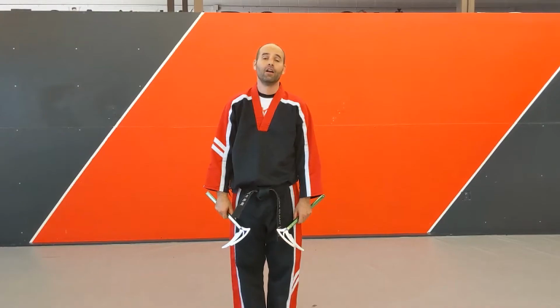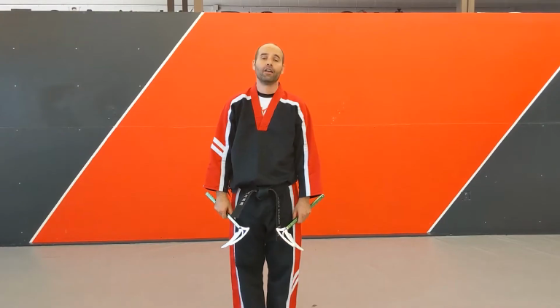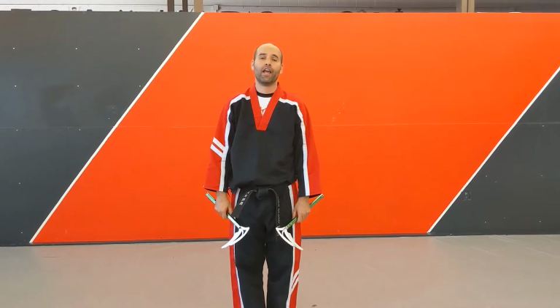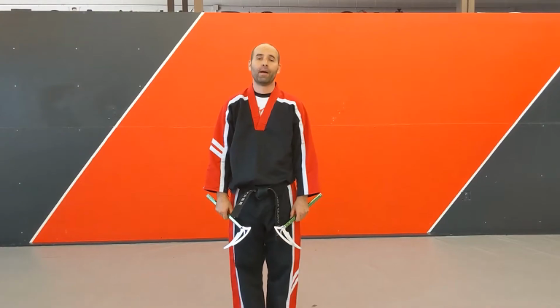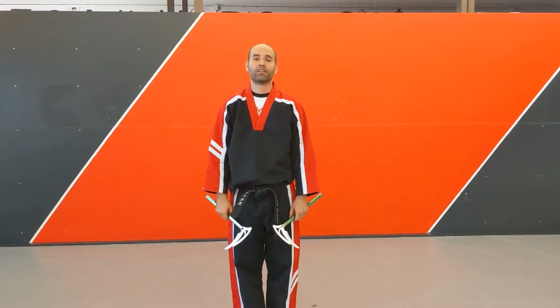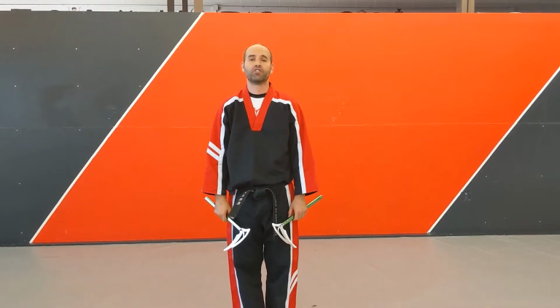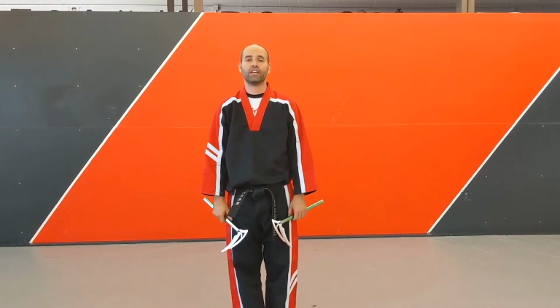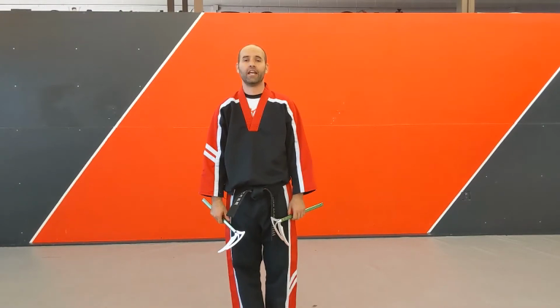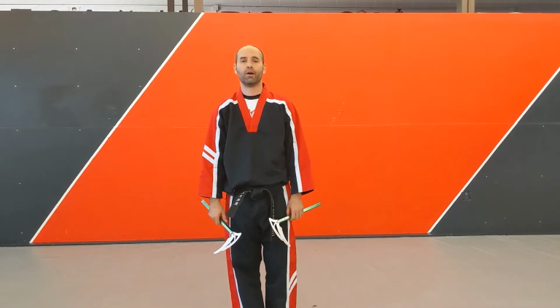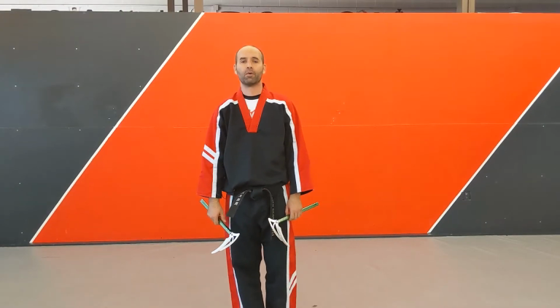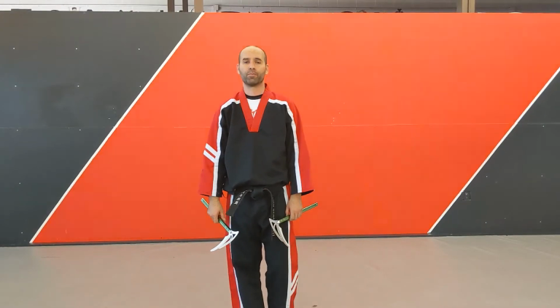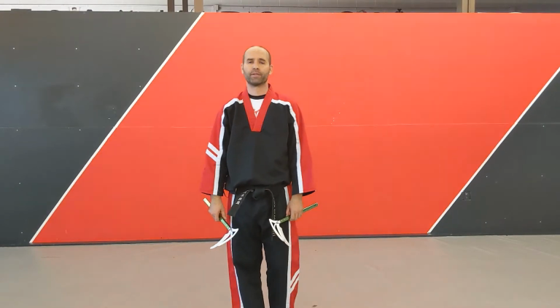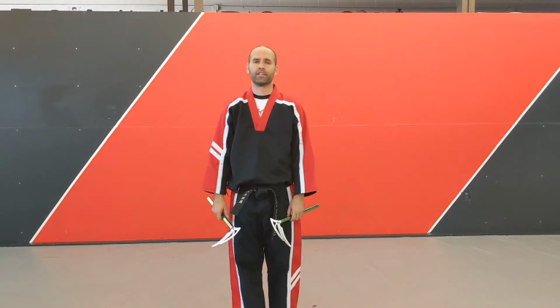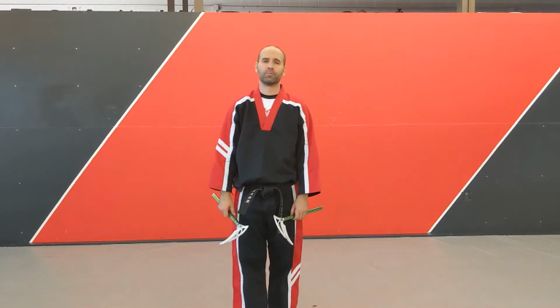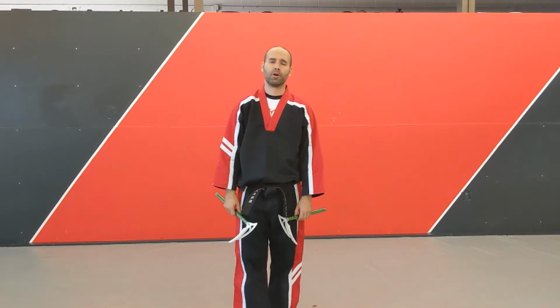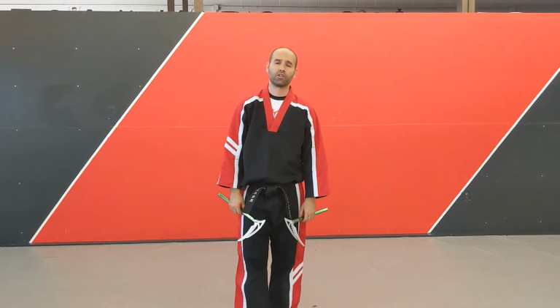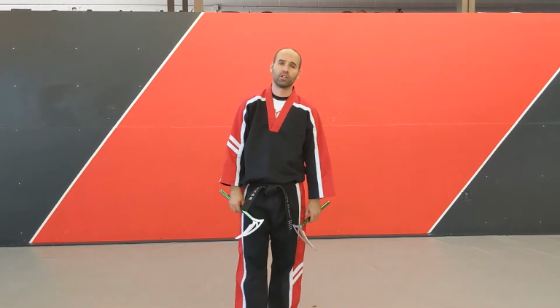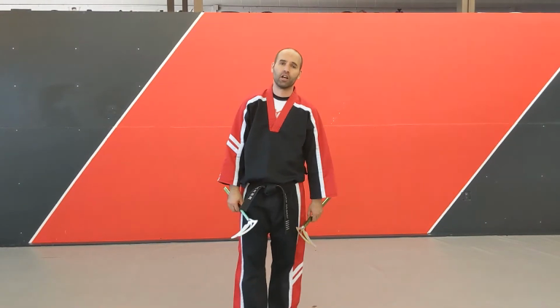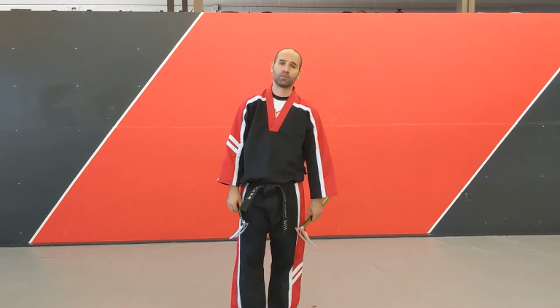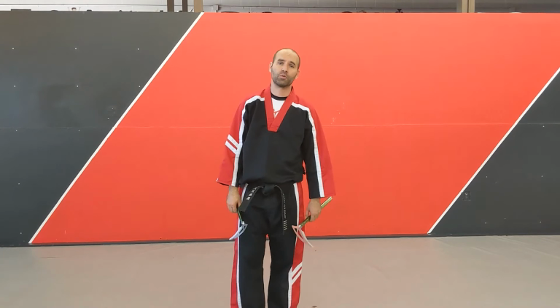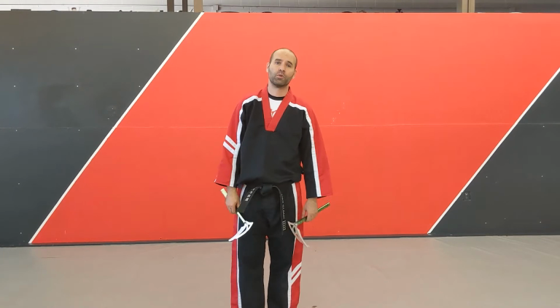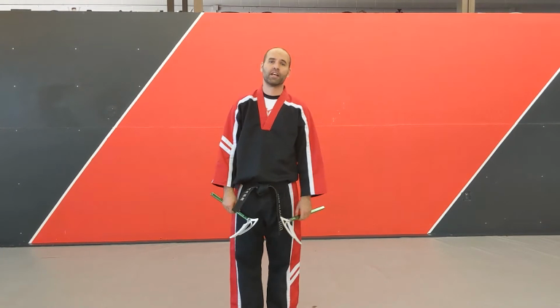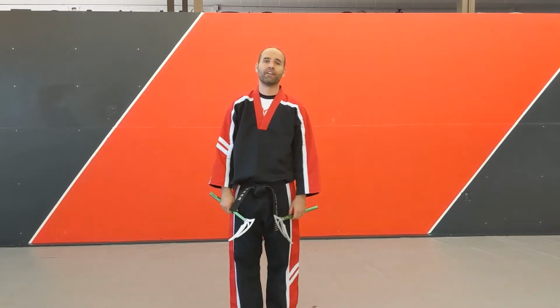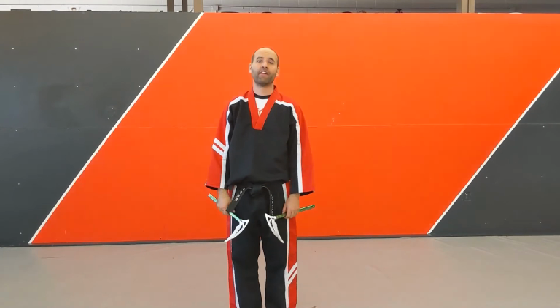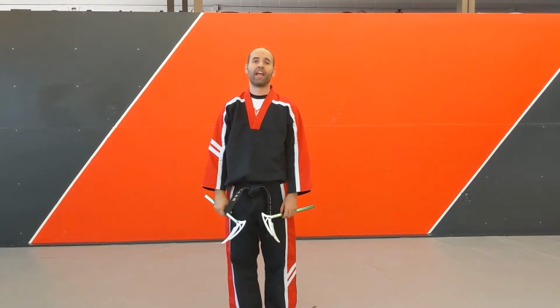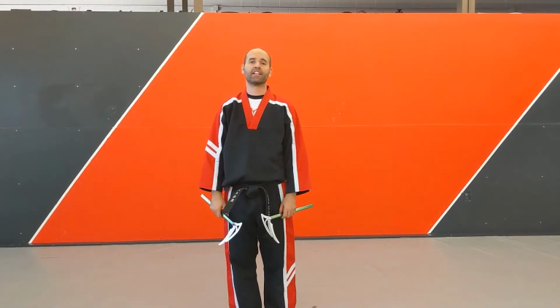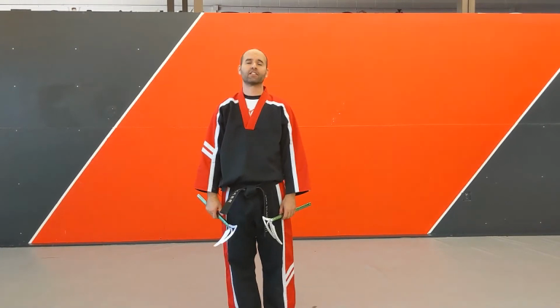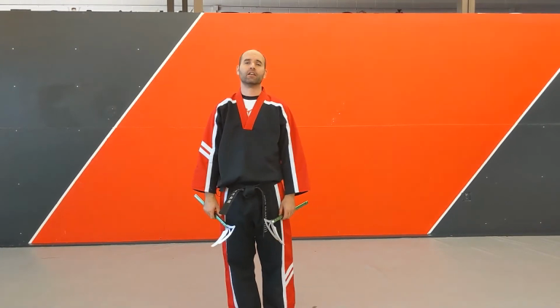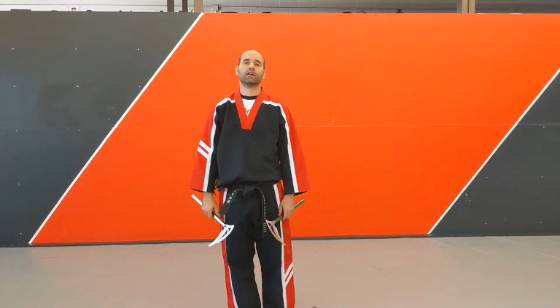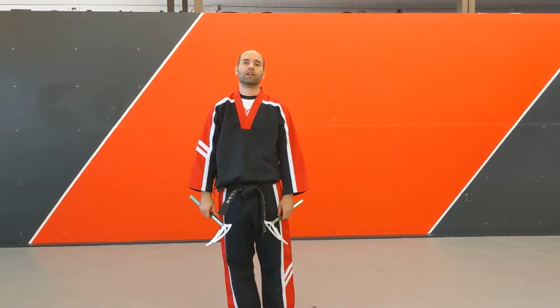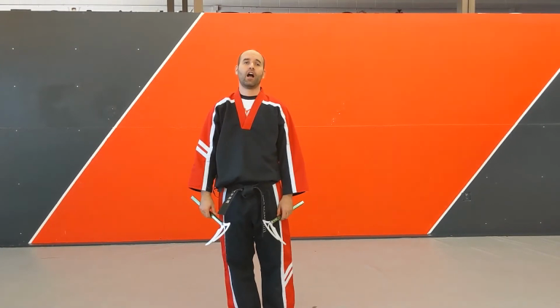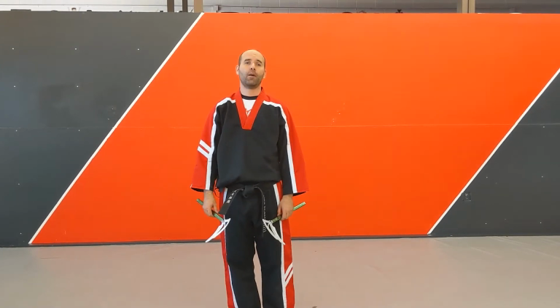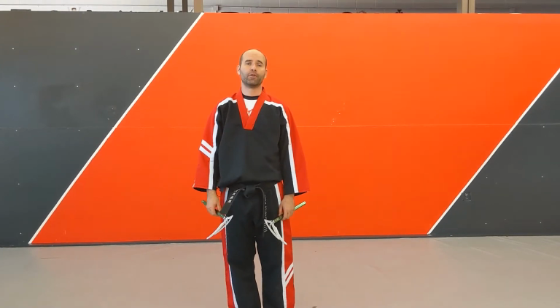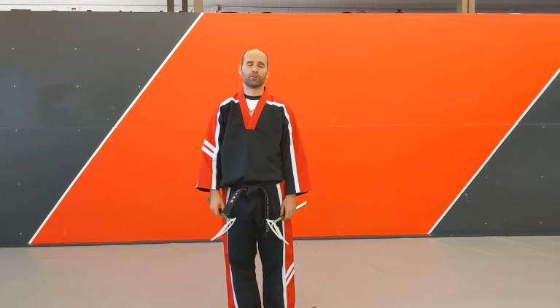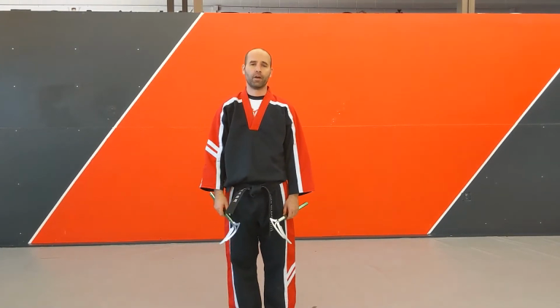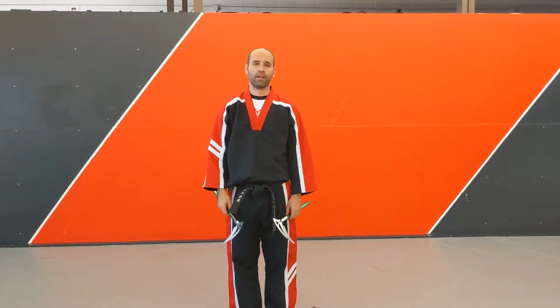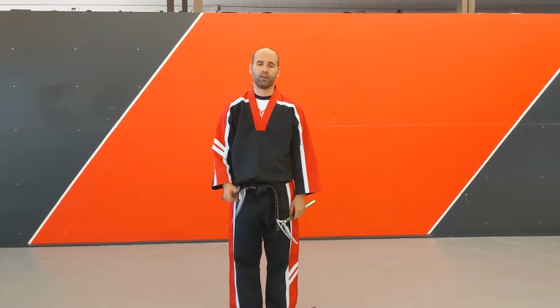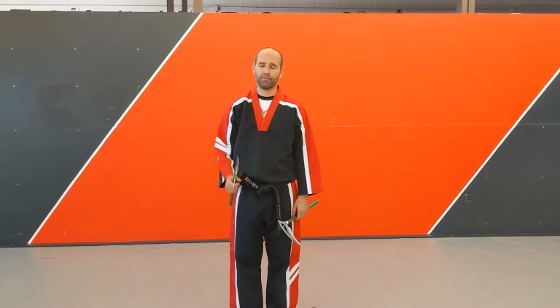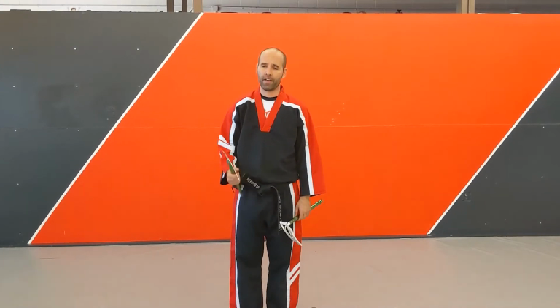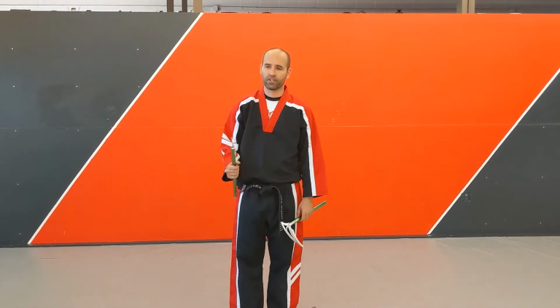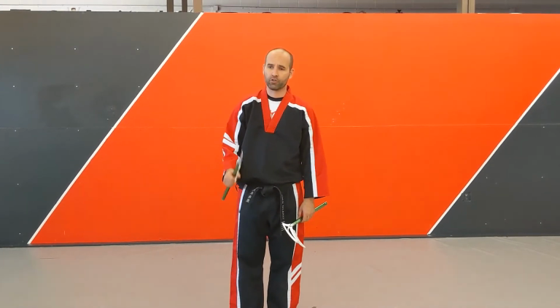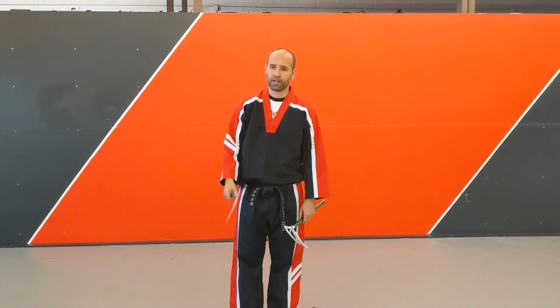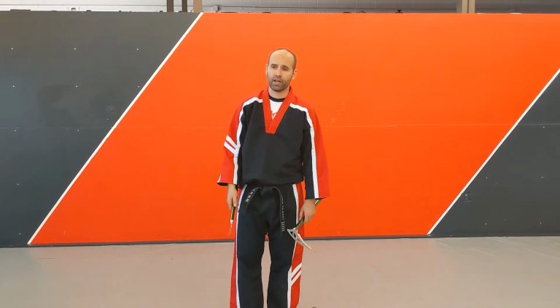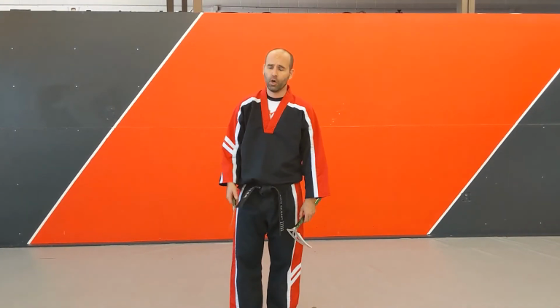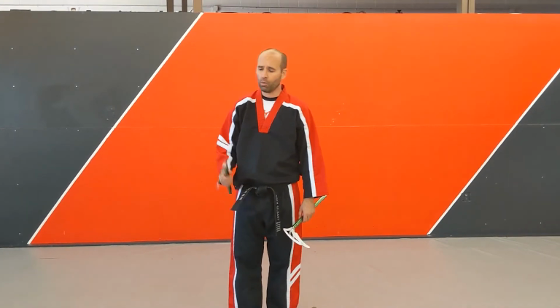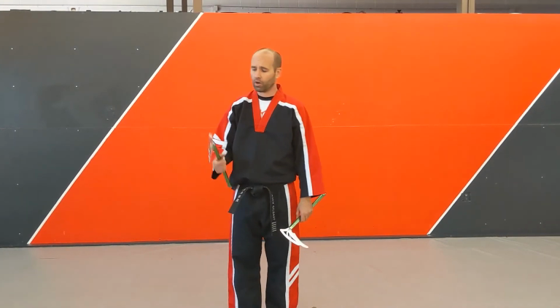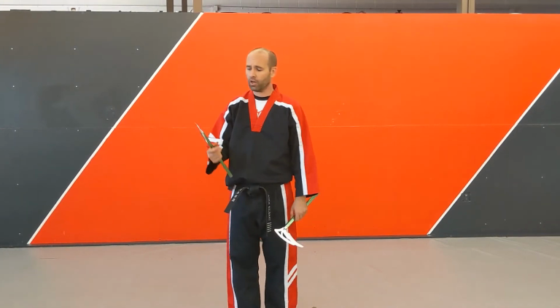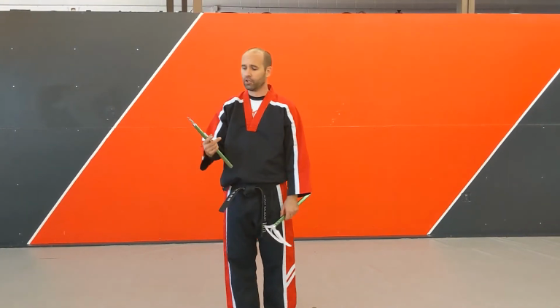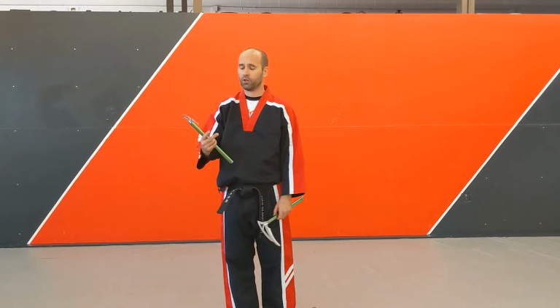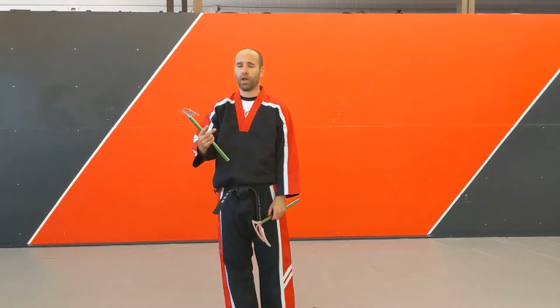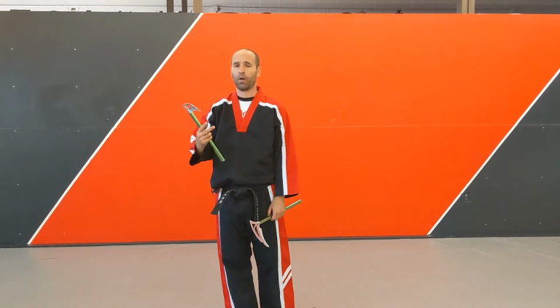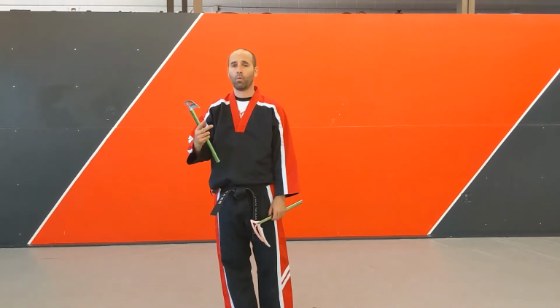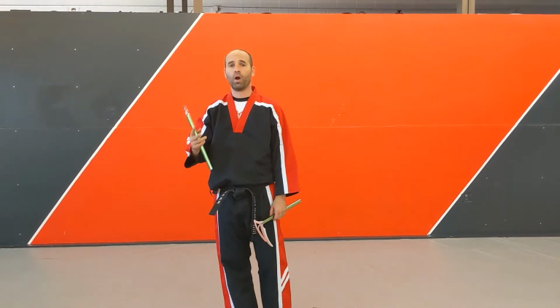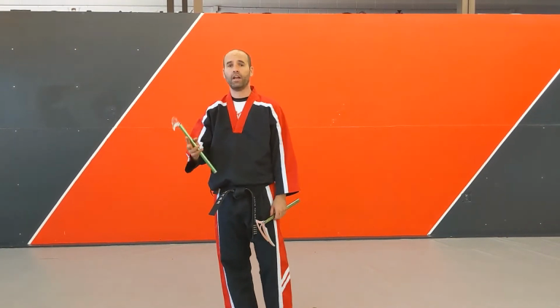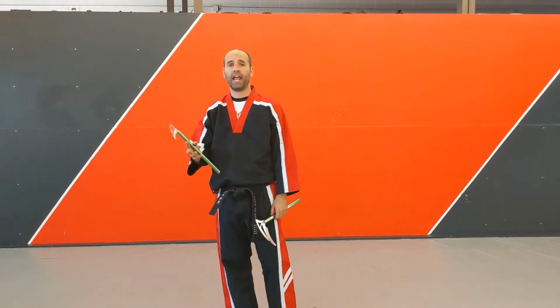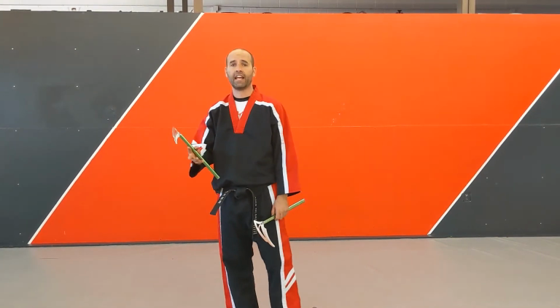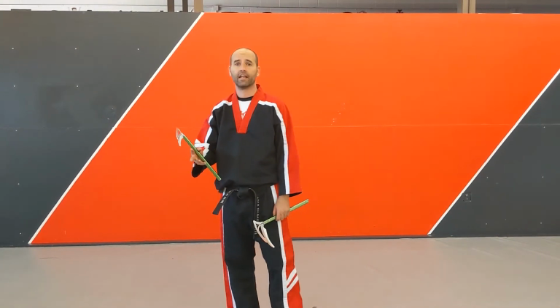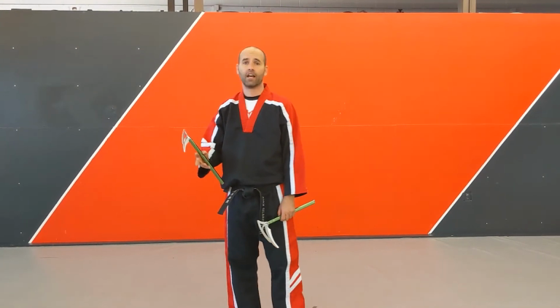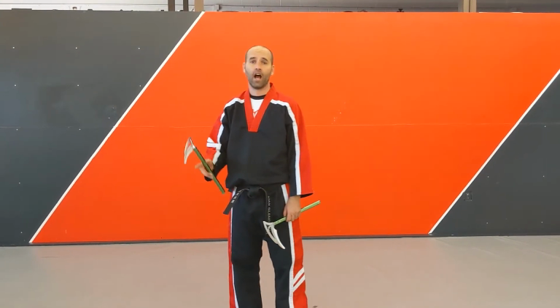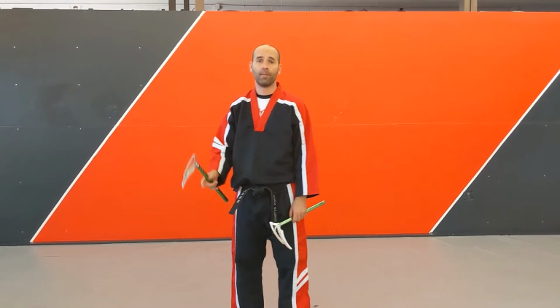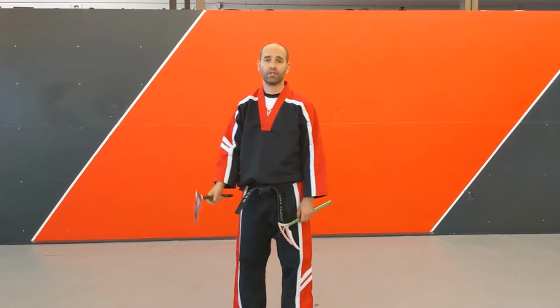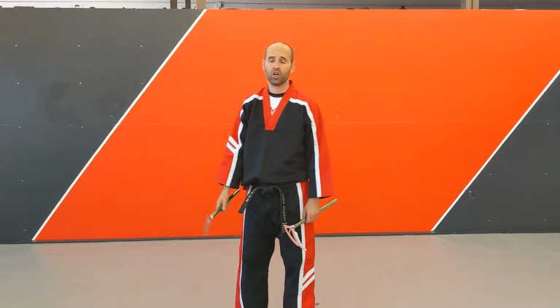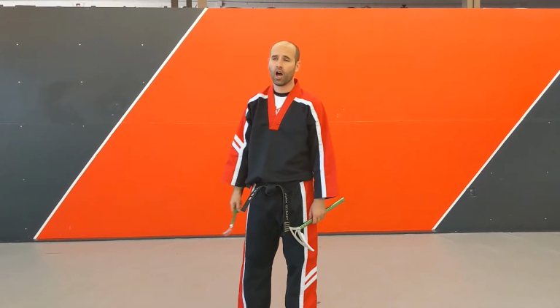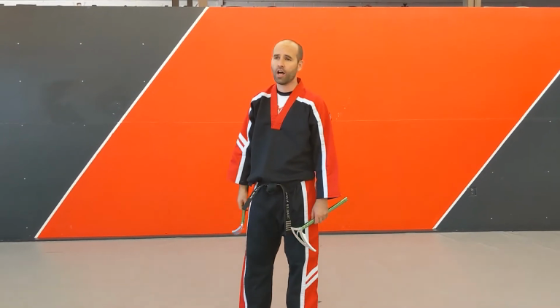Master G here with Precision Martial Arts. We're doing advanced kama training, or advanced tricking. We're going to do a one-handed kama toss.